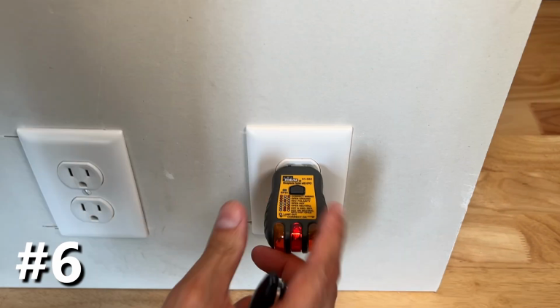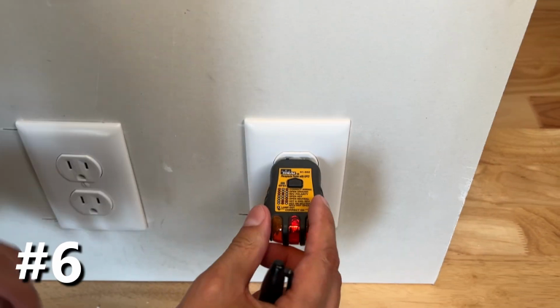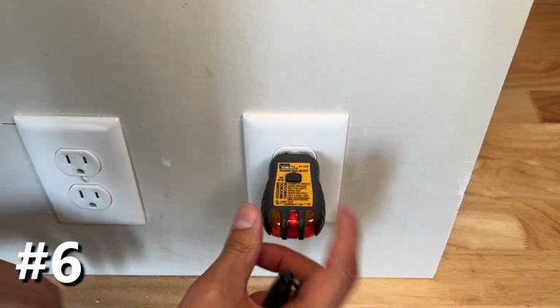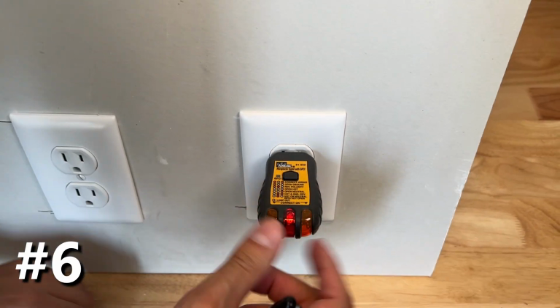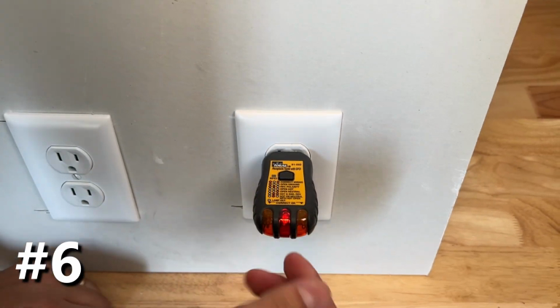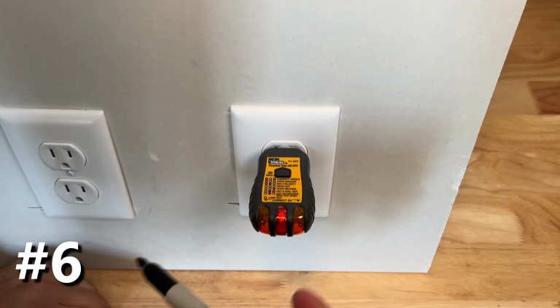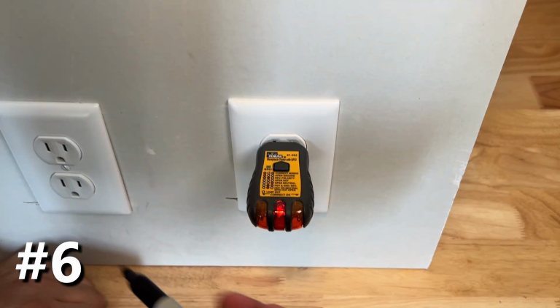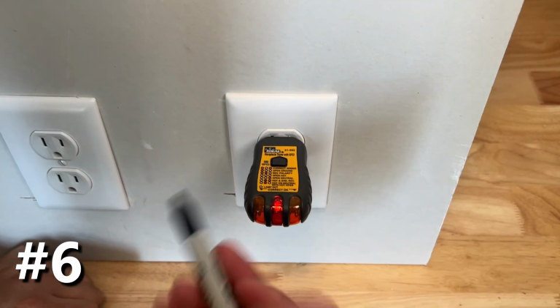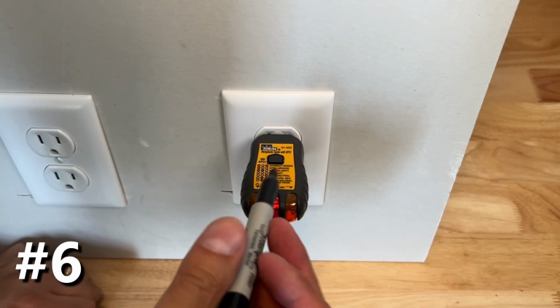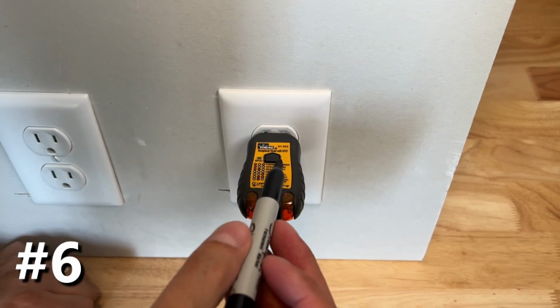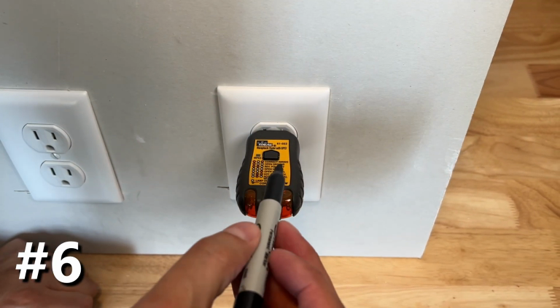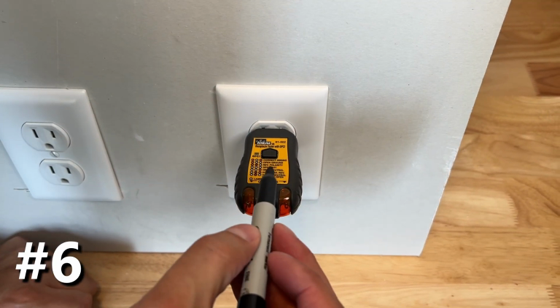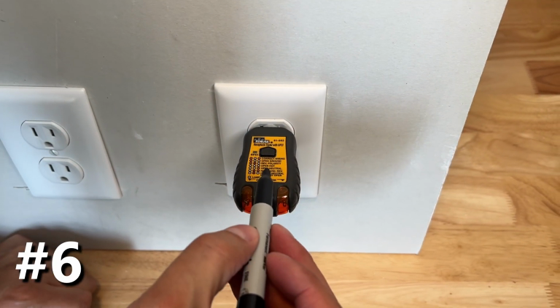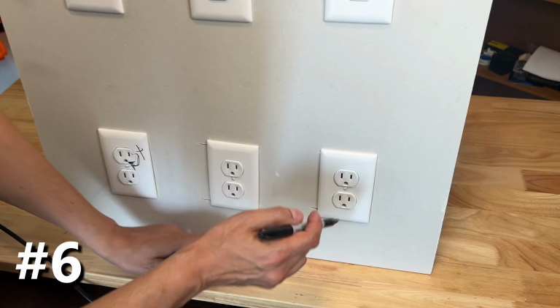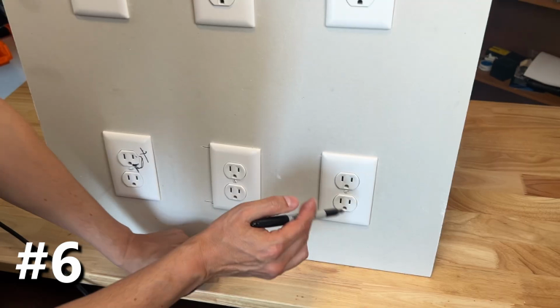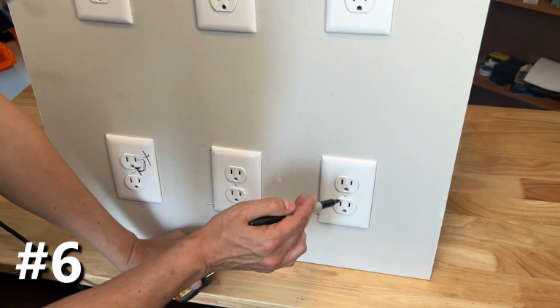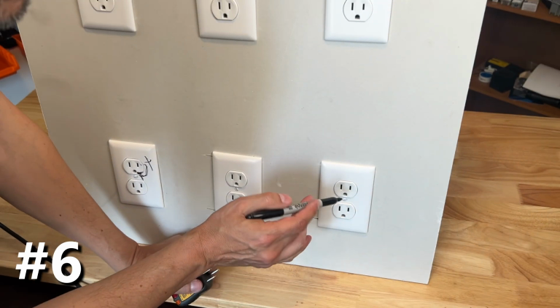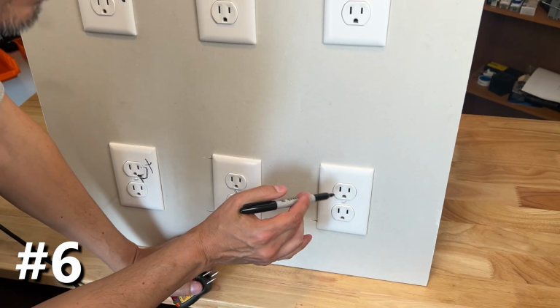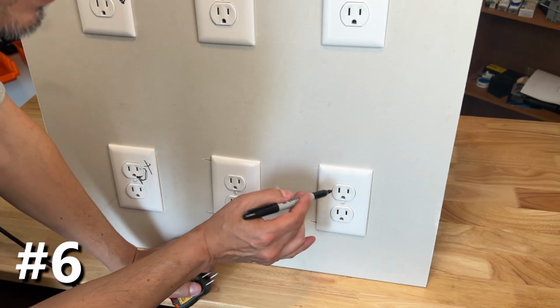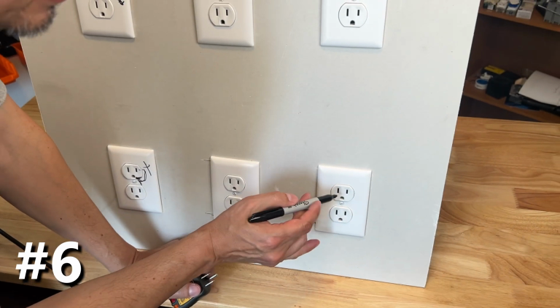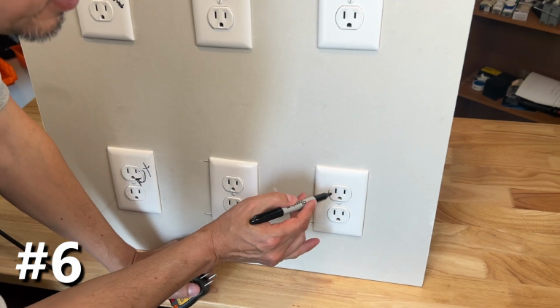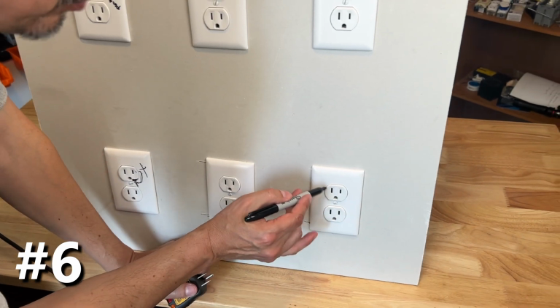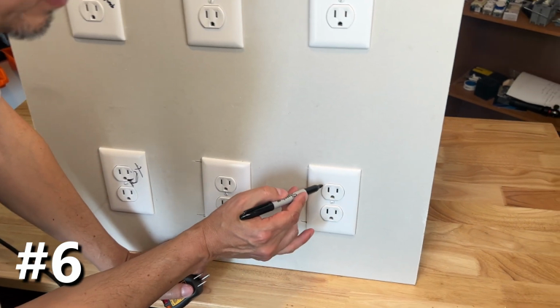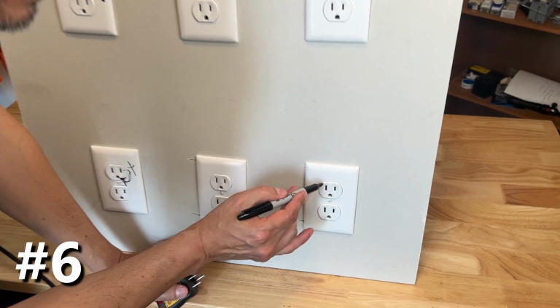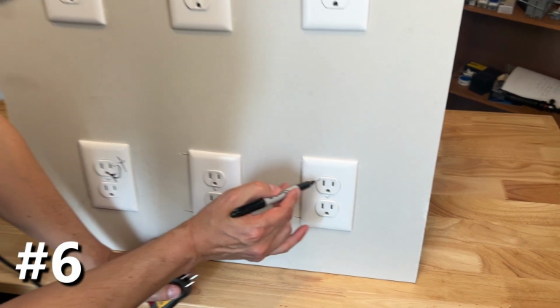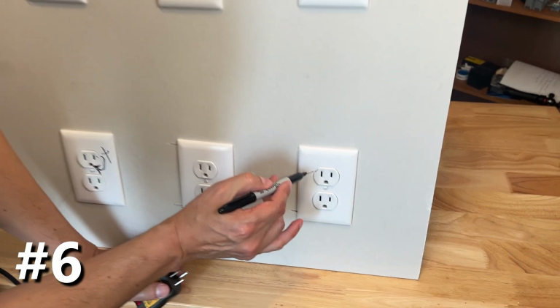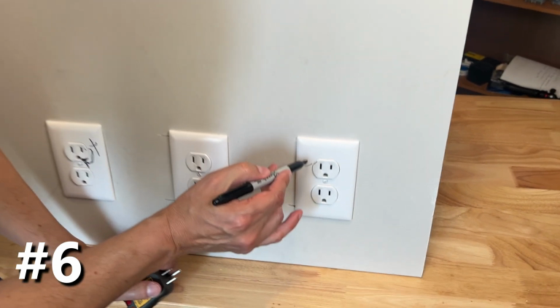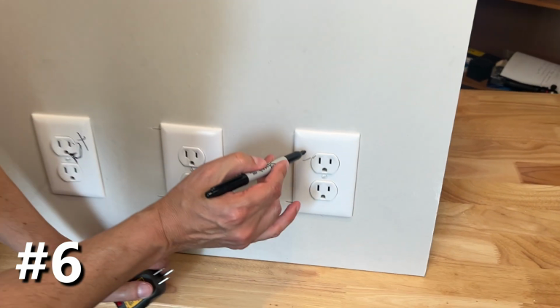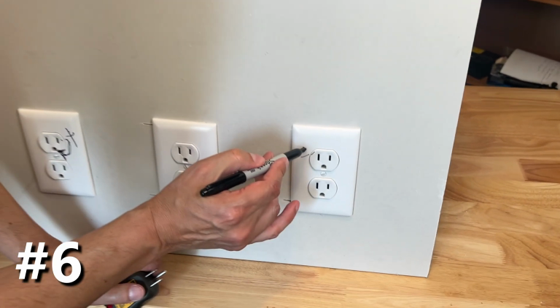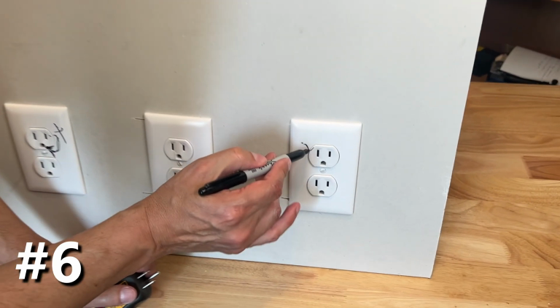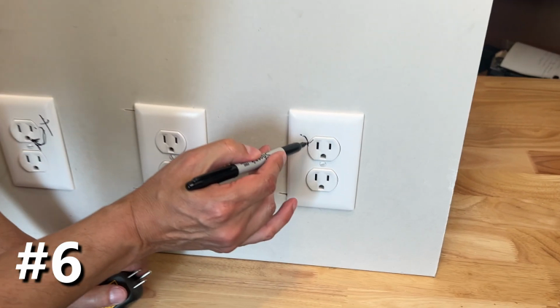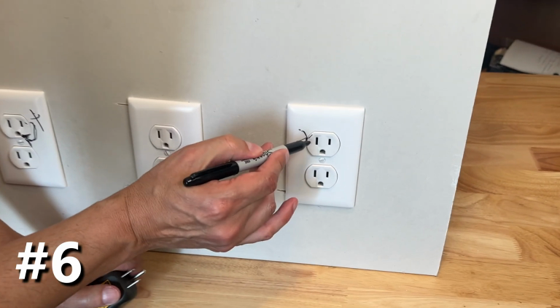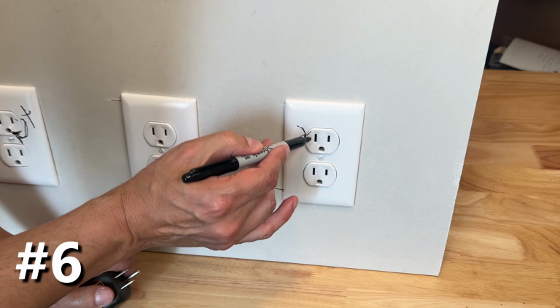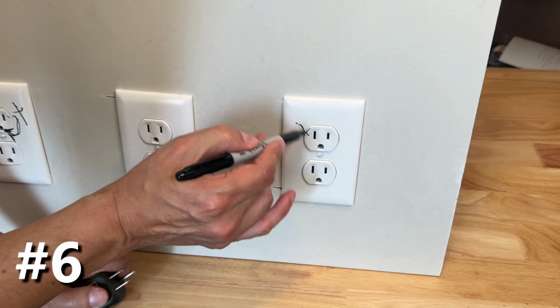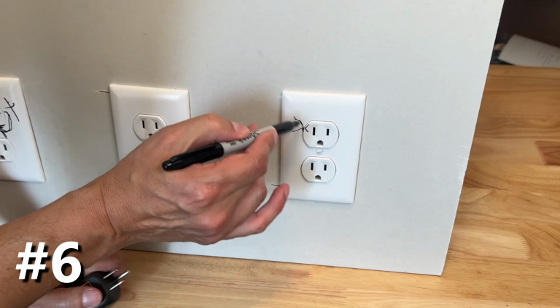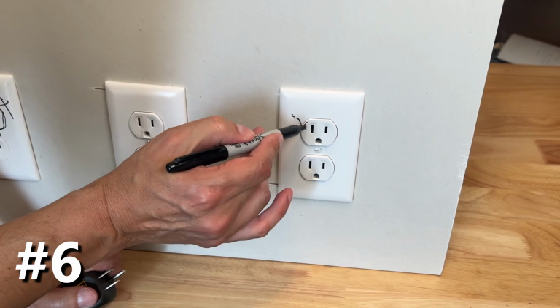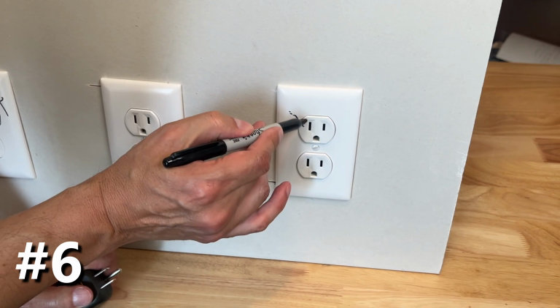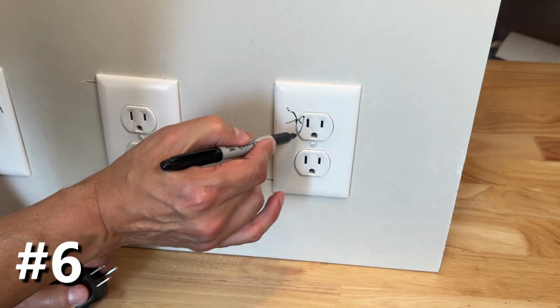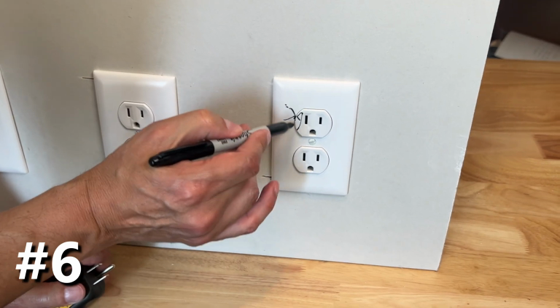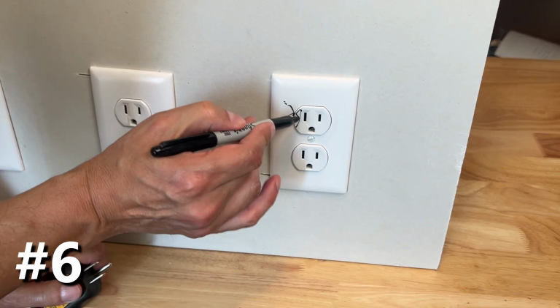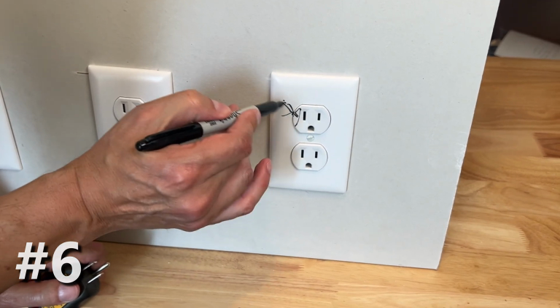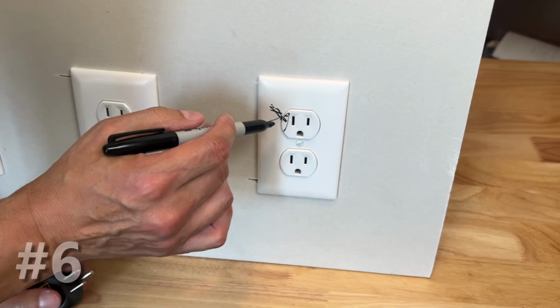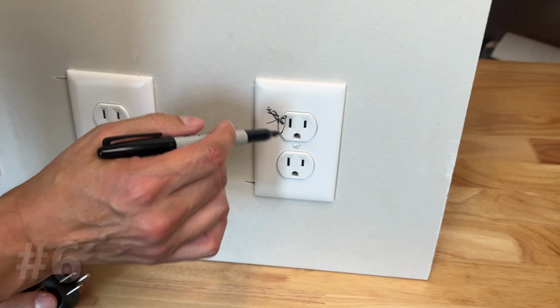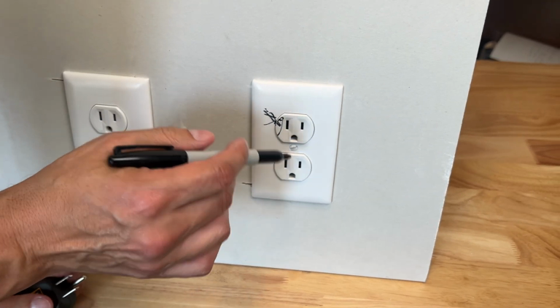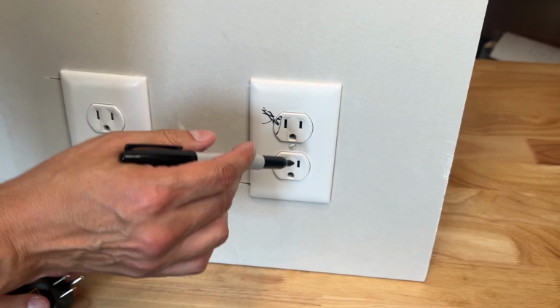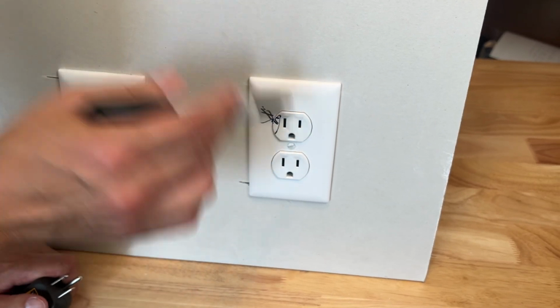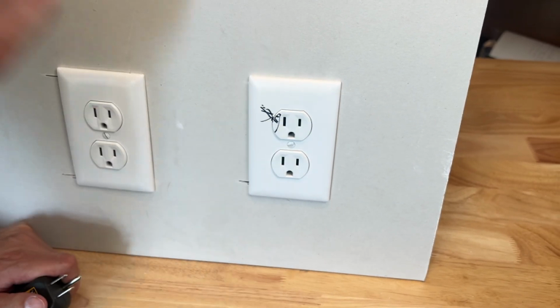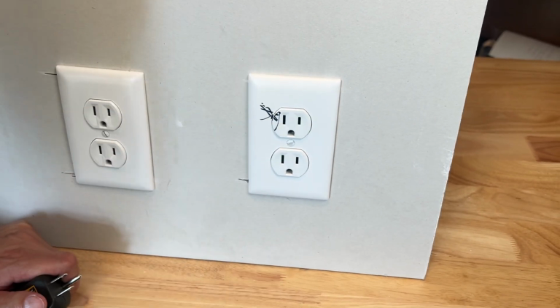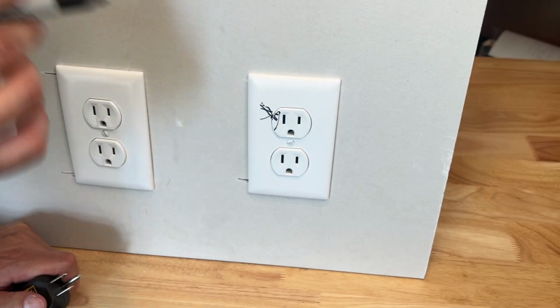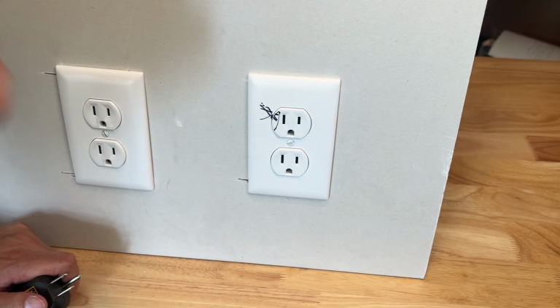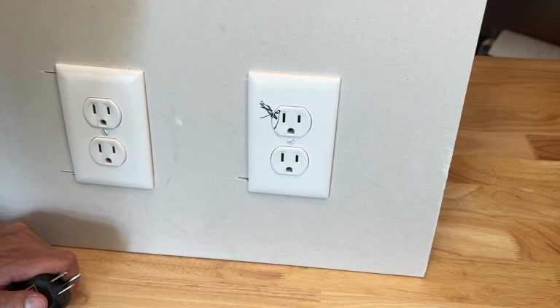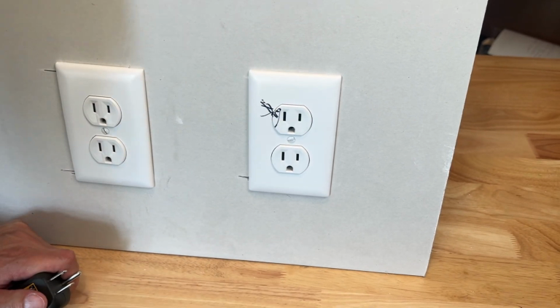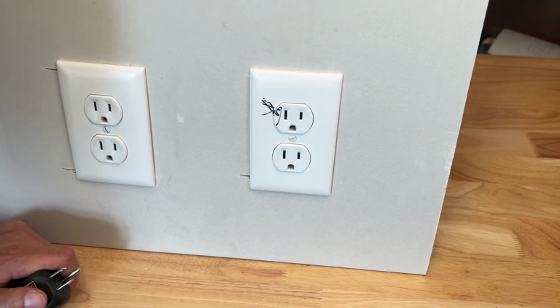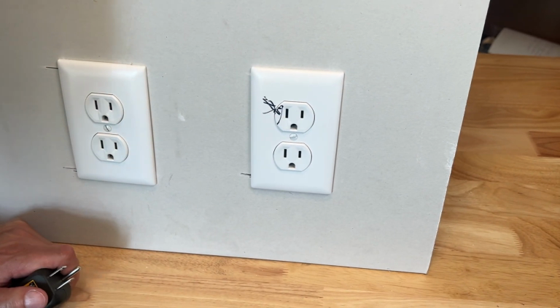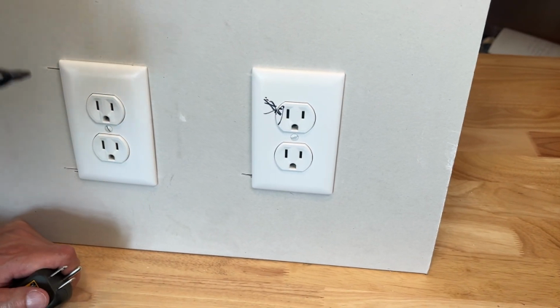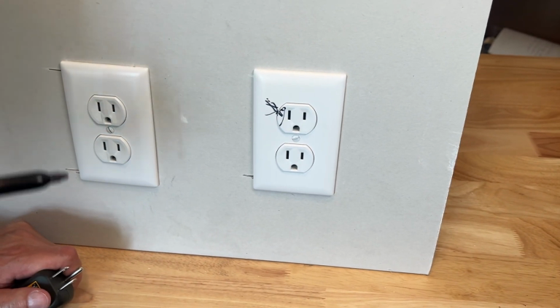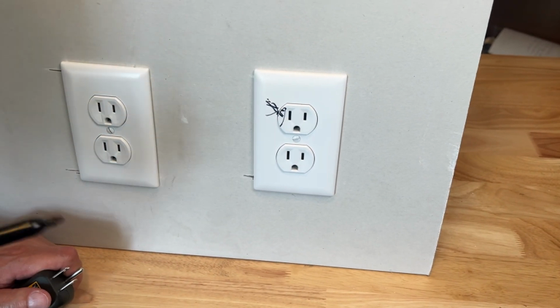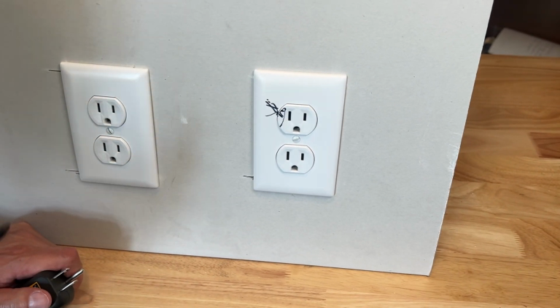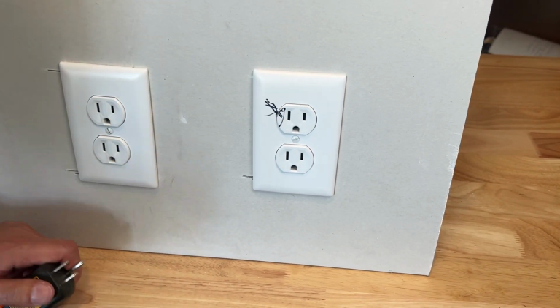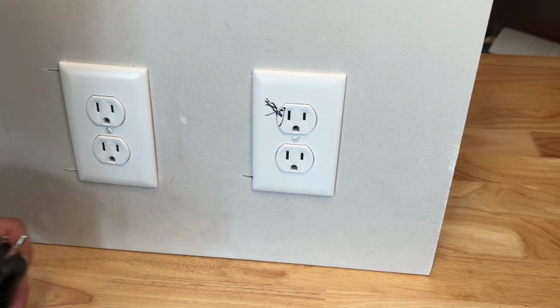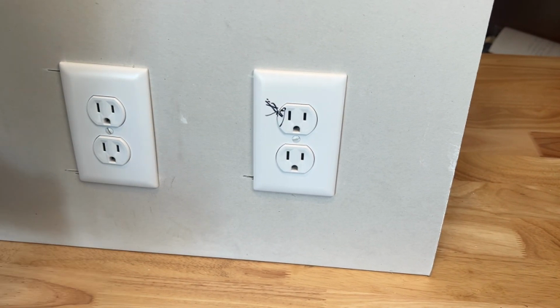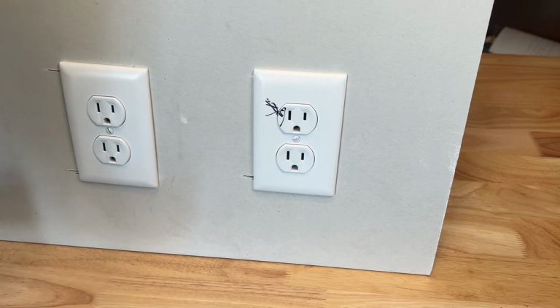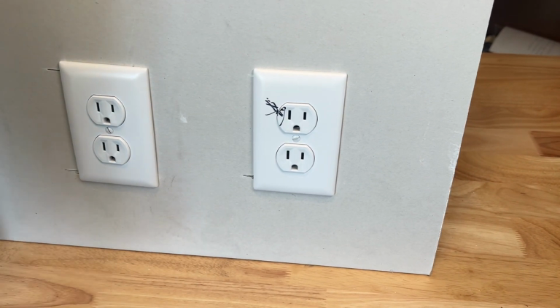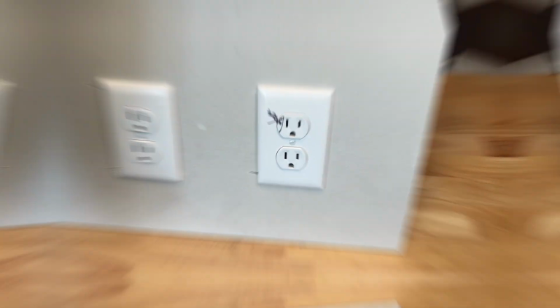One lamp in the middle means current on the hot neutral. We'll pull all of these and start correcting them right away.